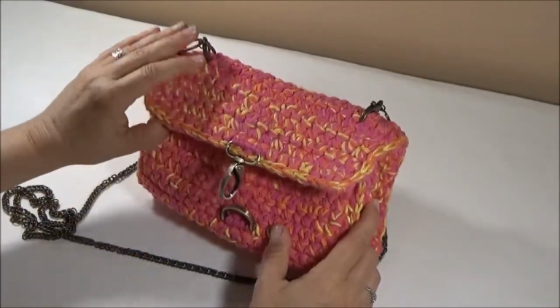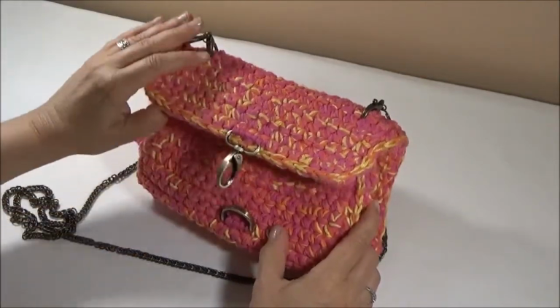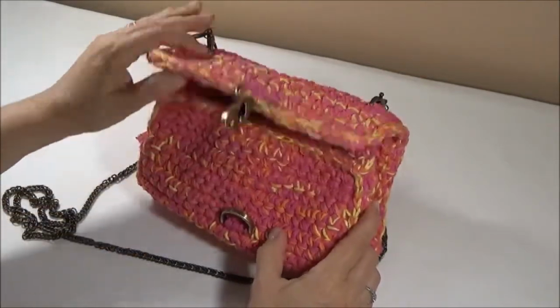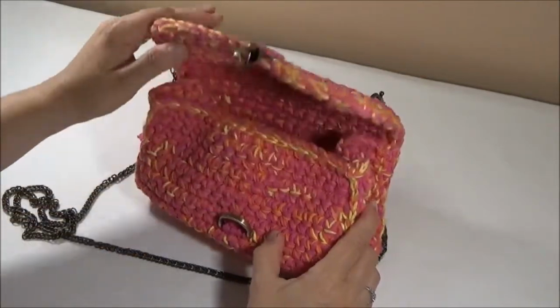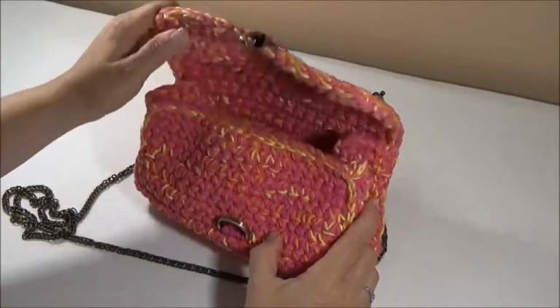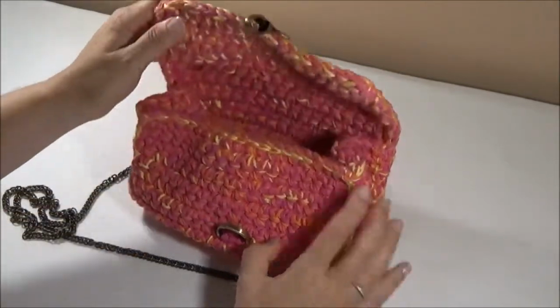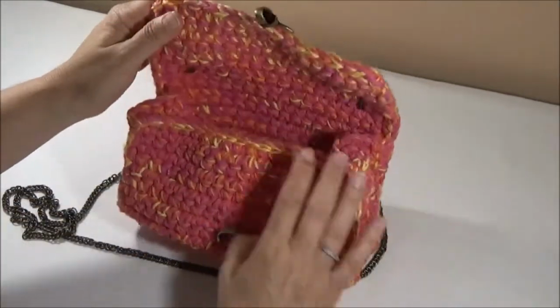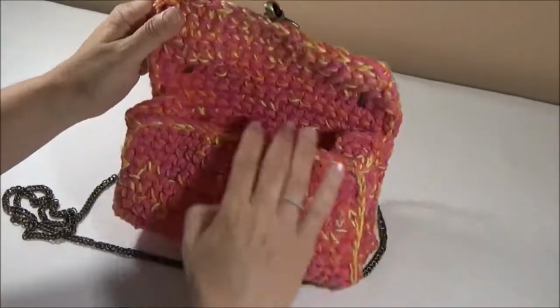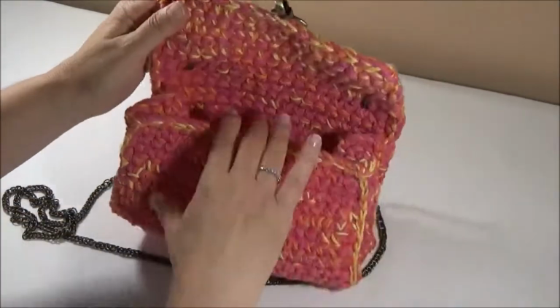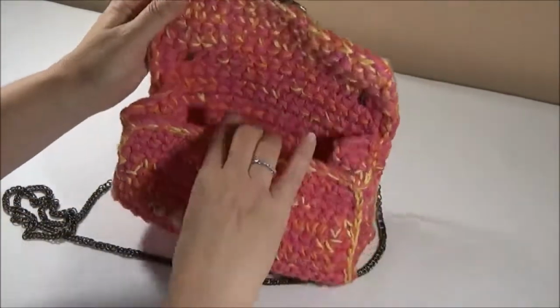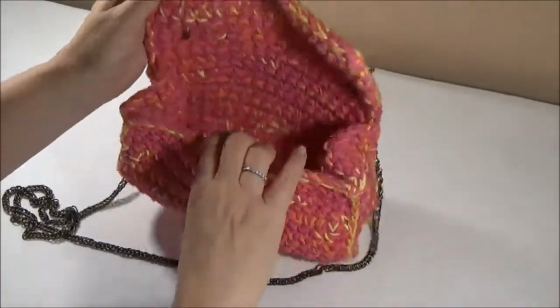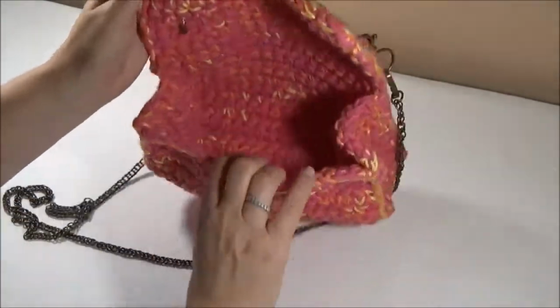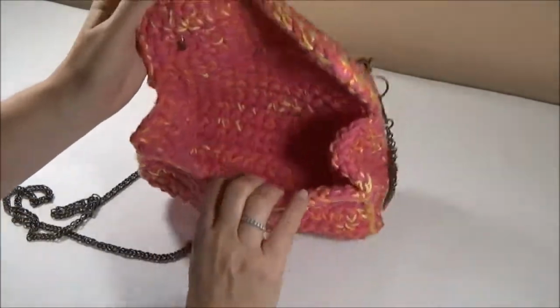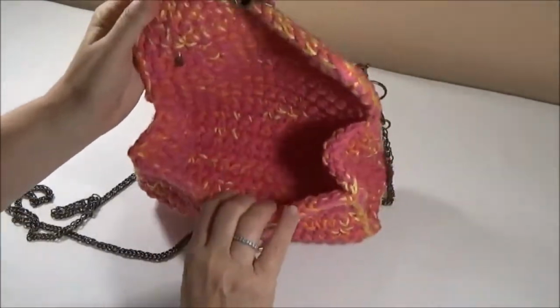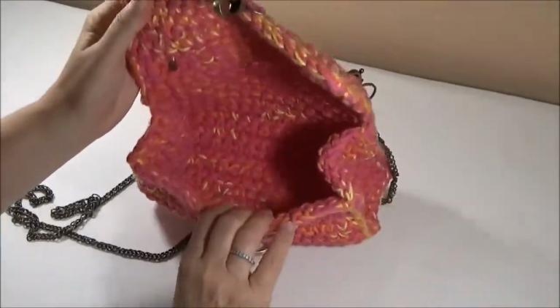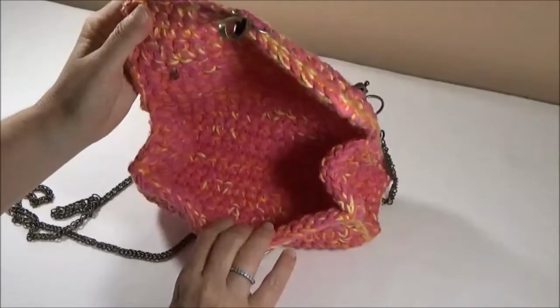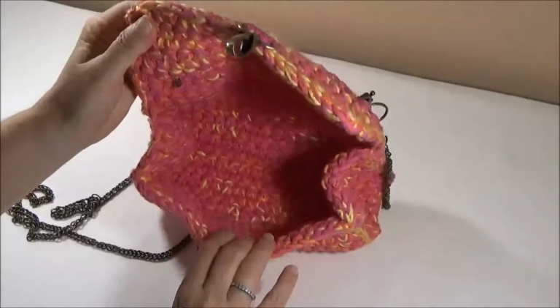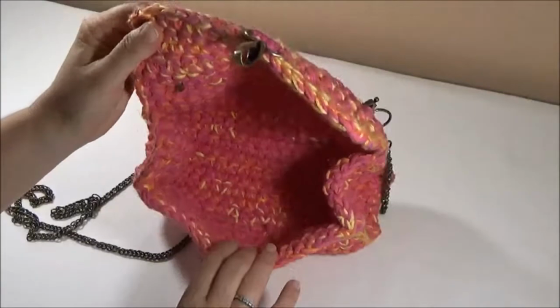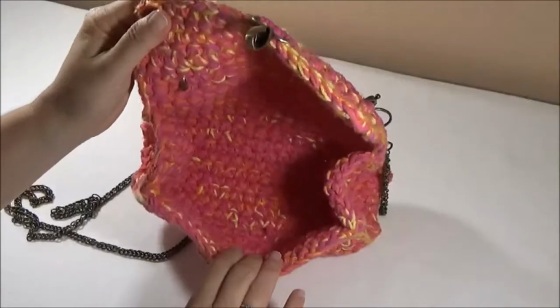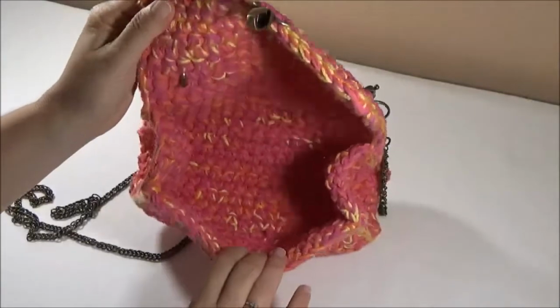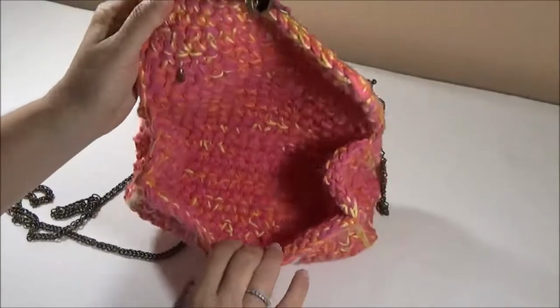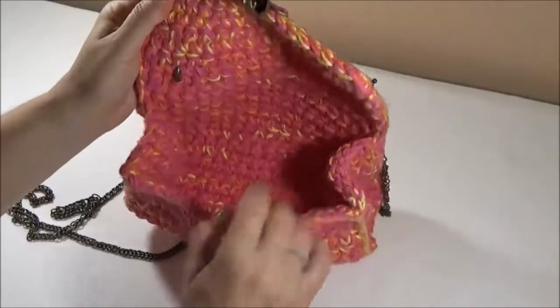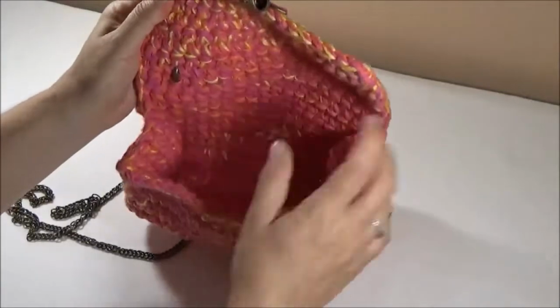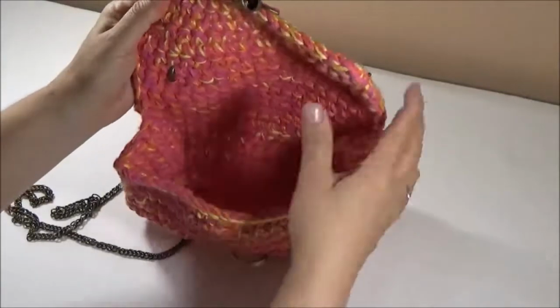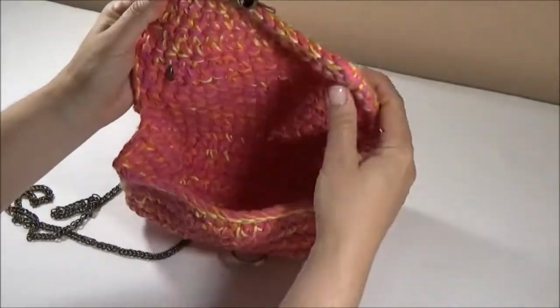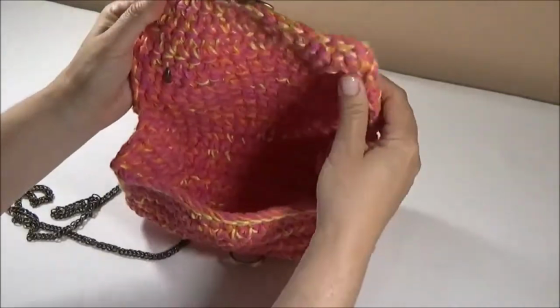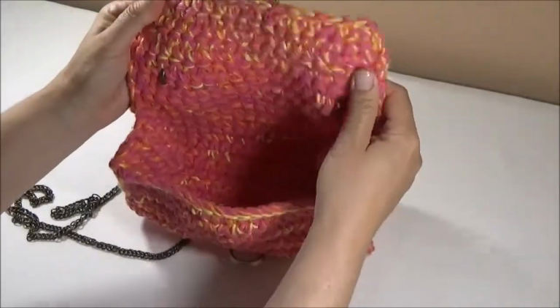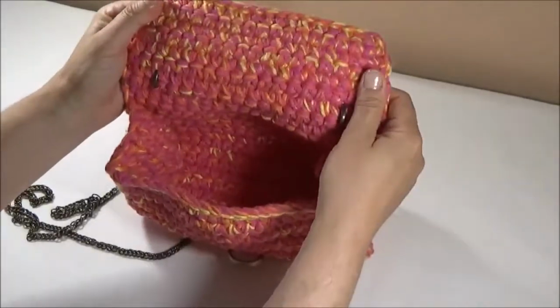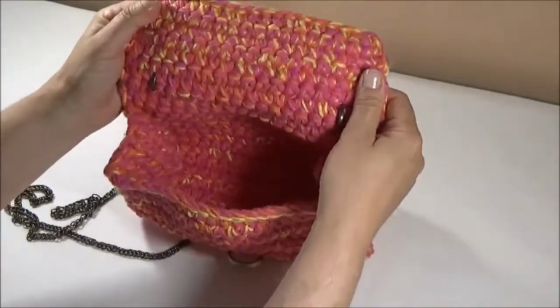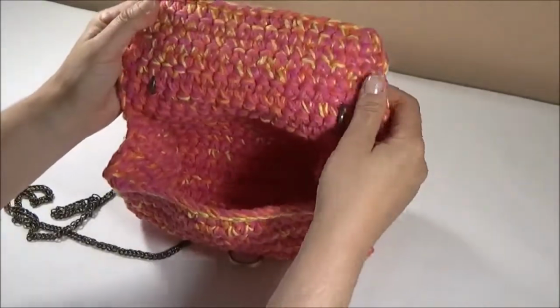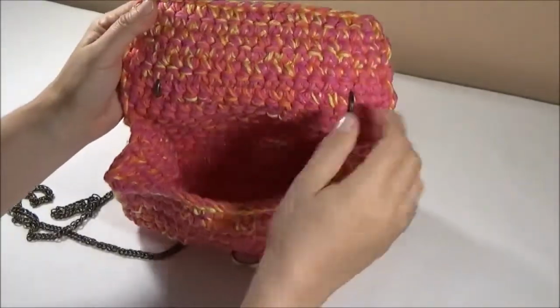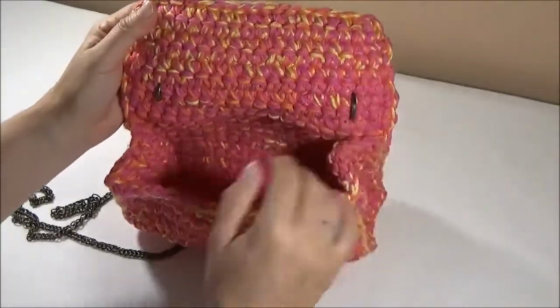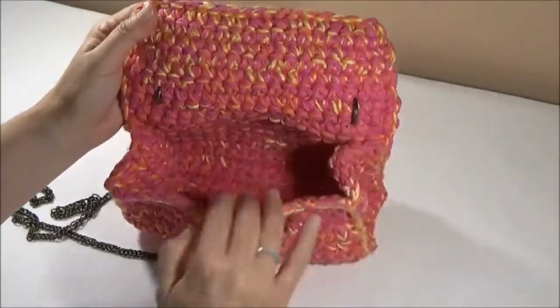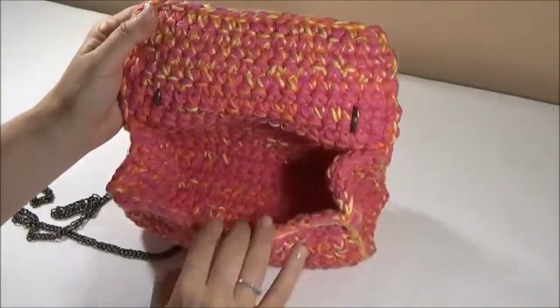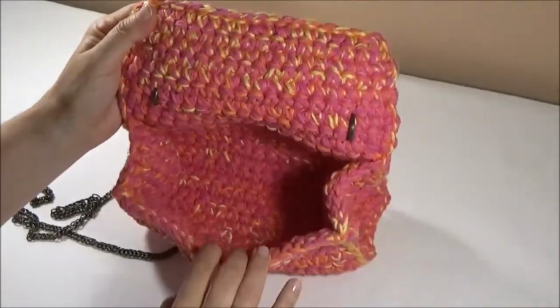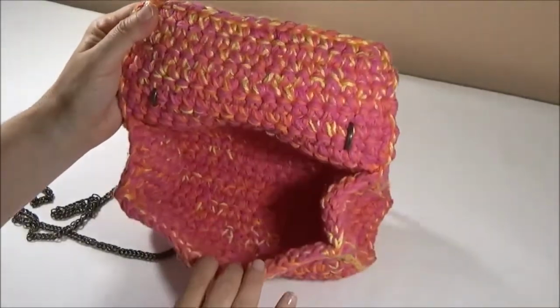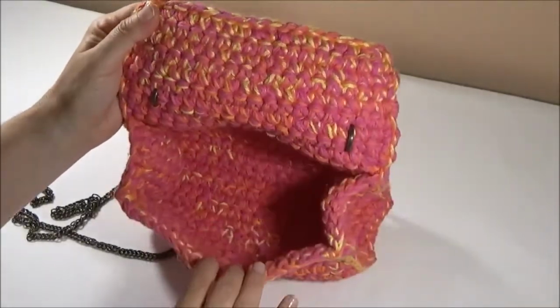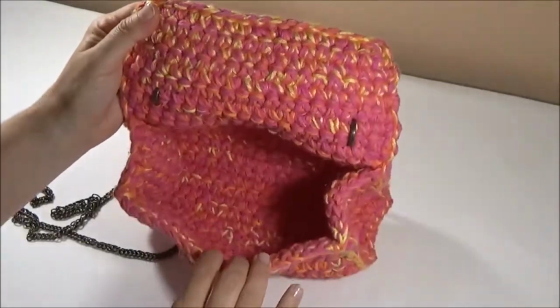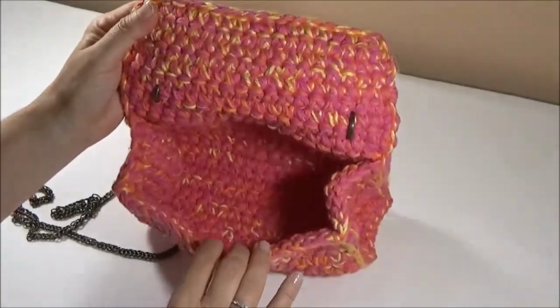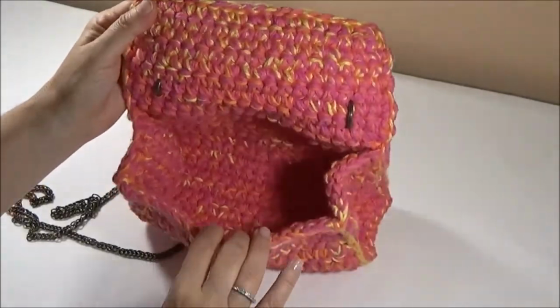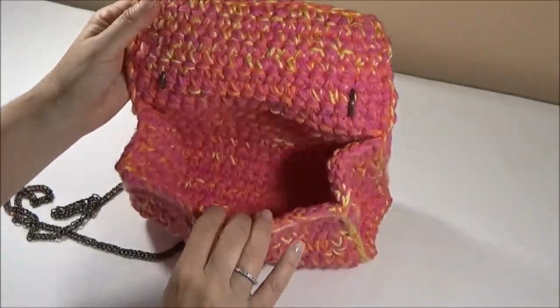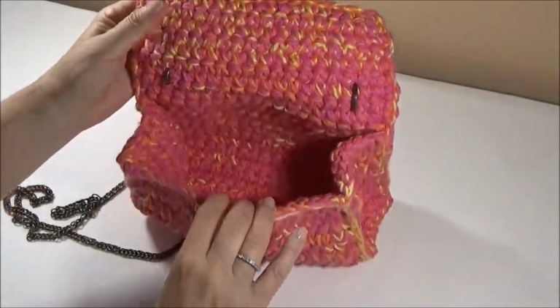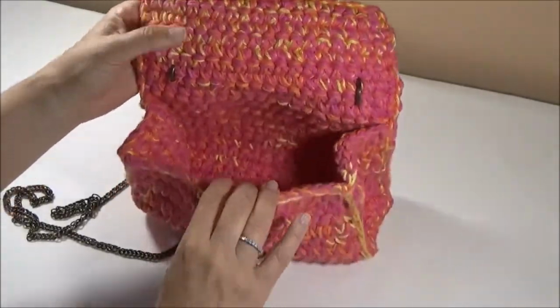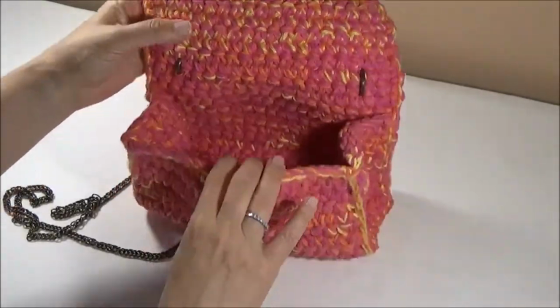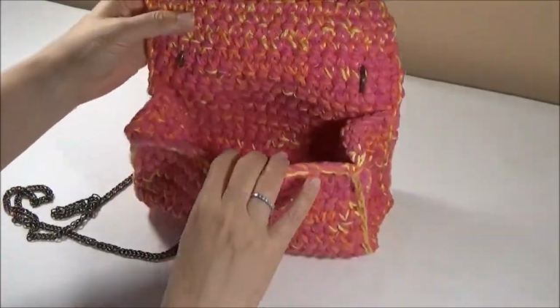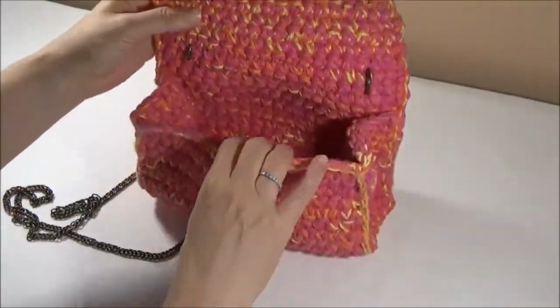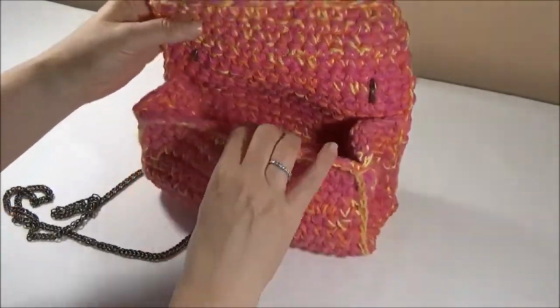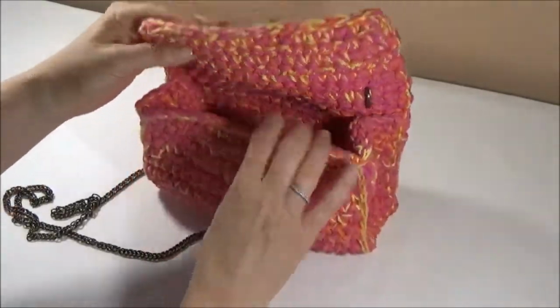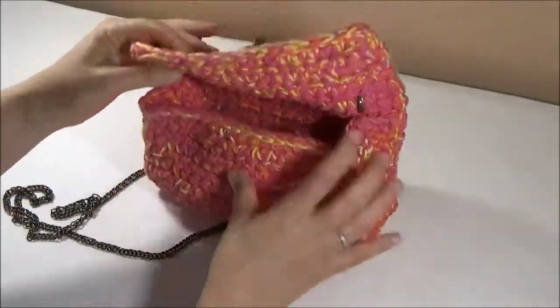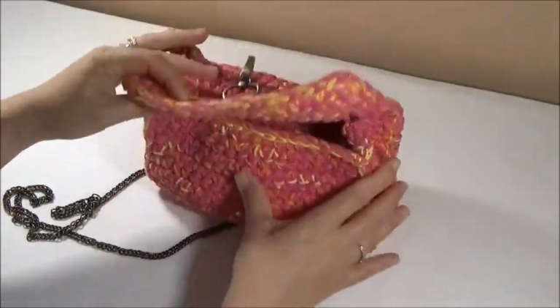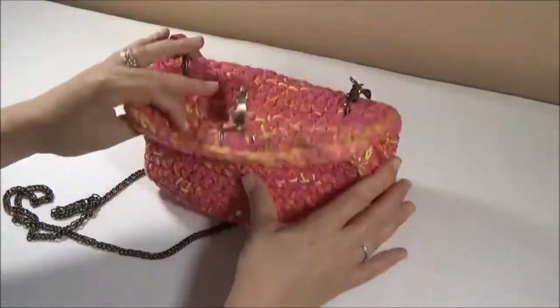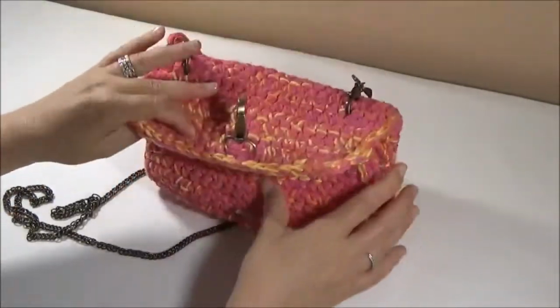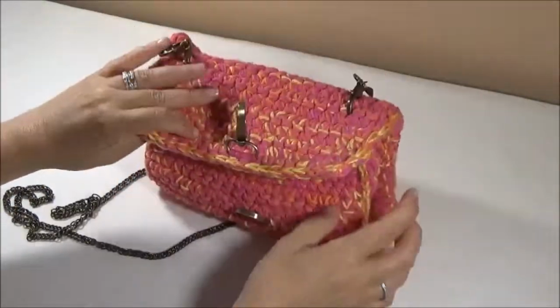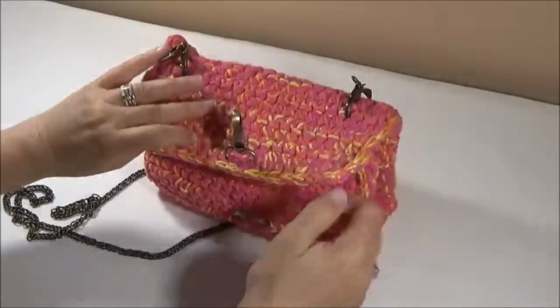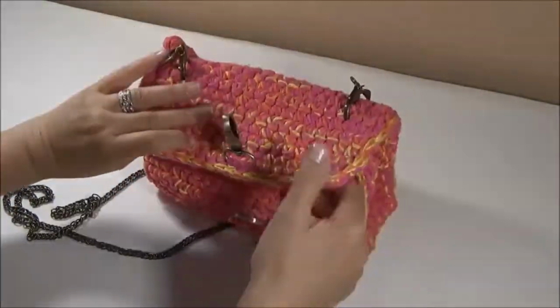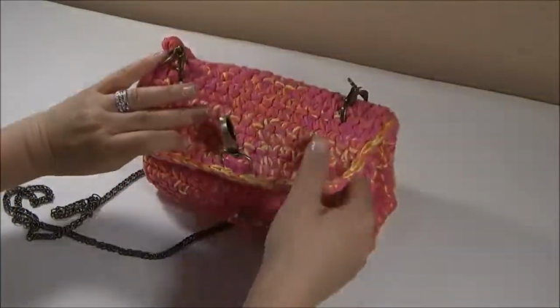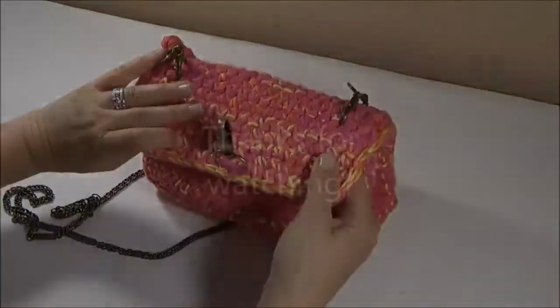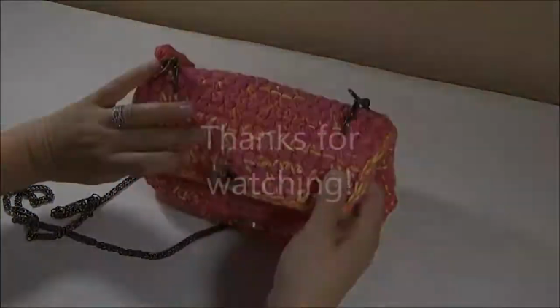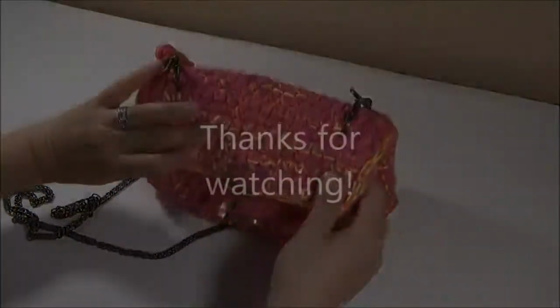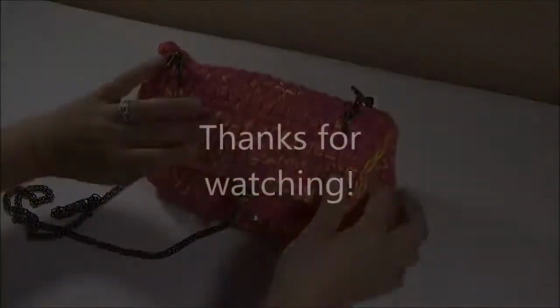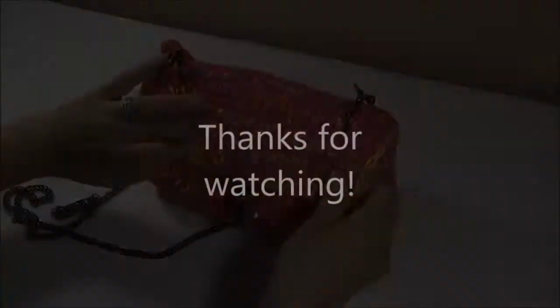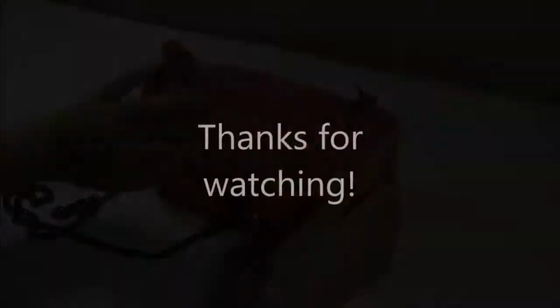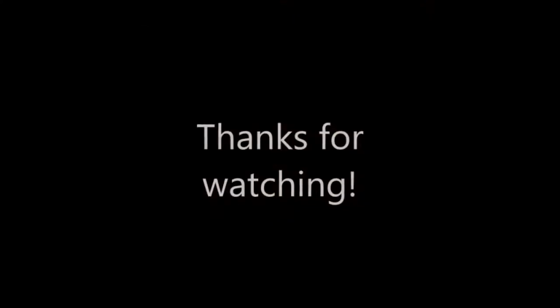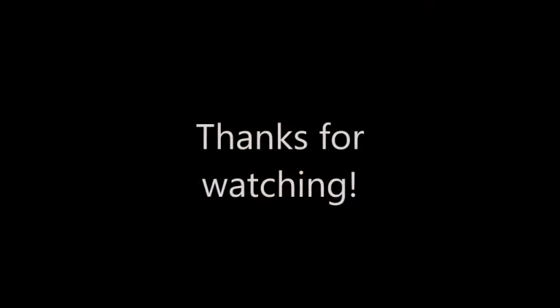Be sure to subscribe to see more purses in this cotton collection. Thanks for watching.